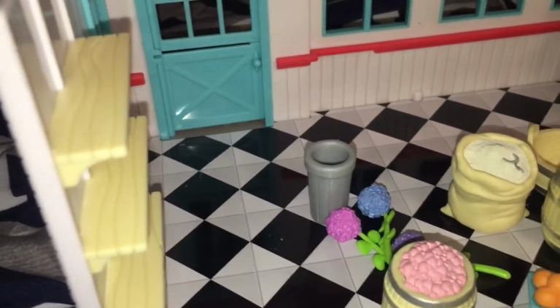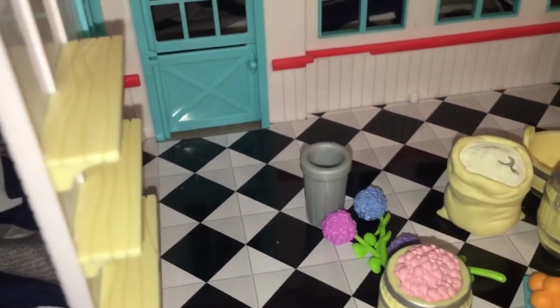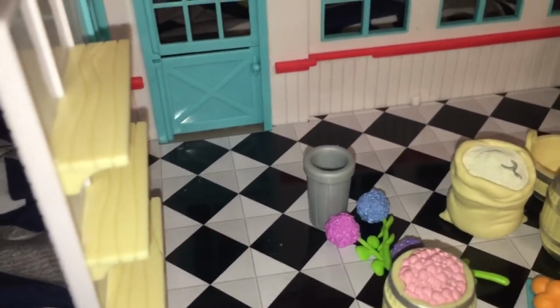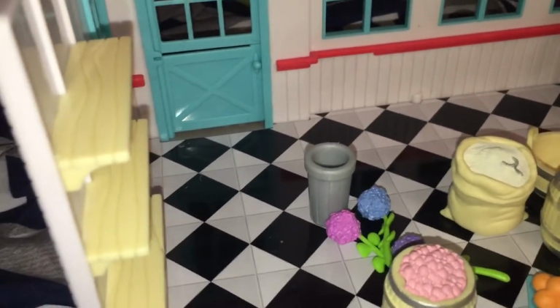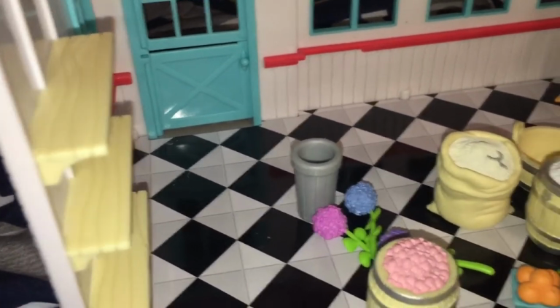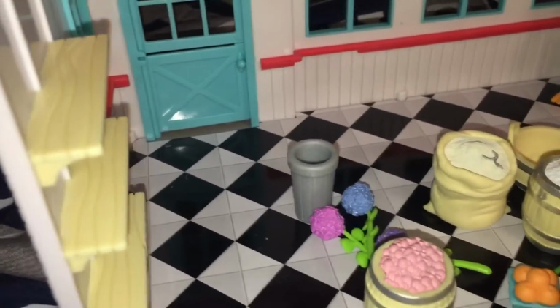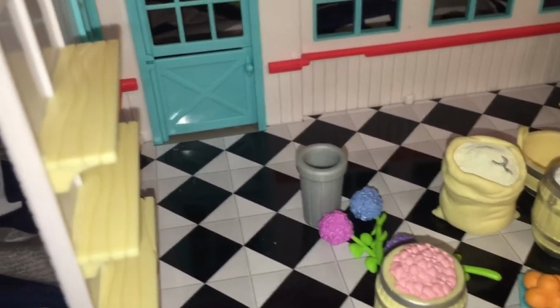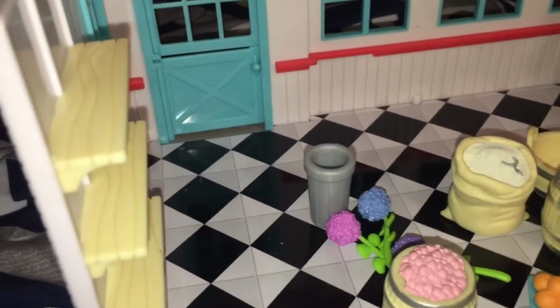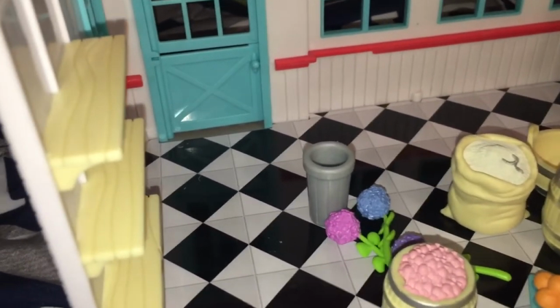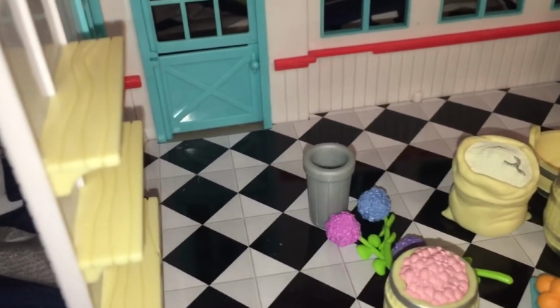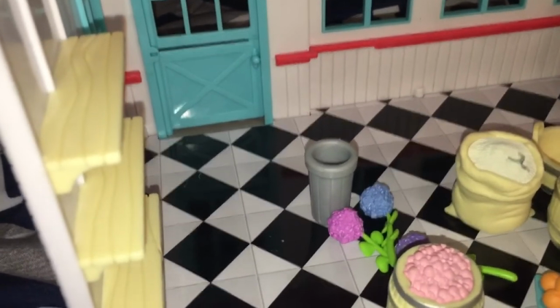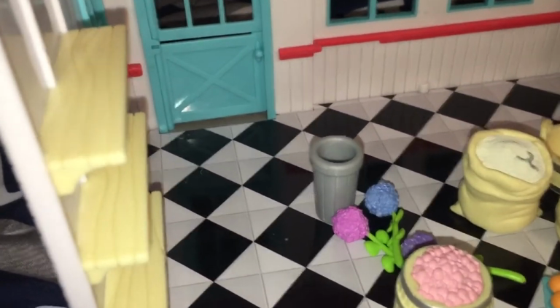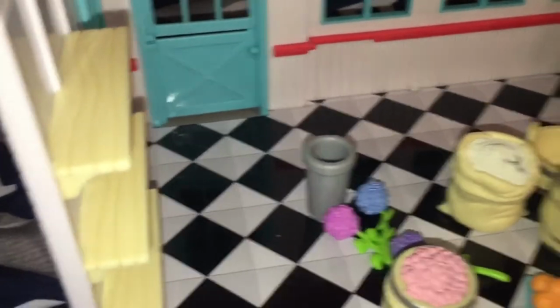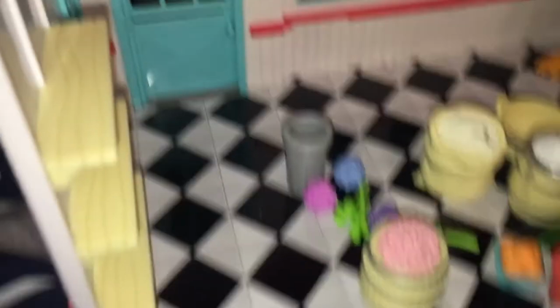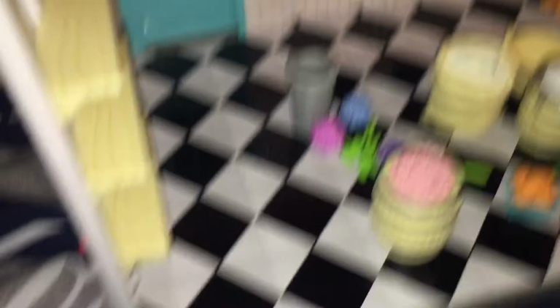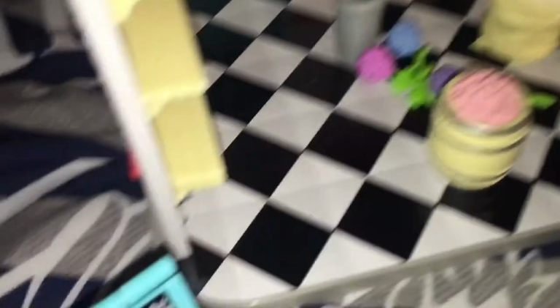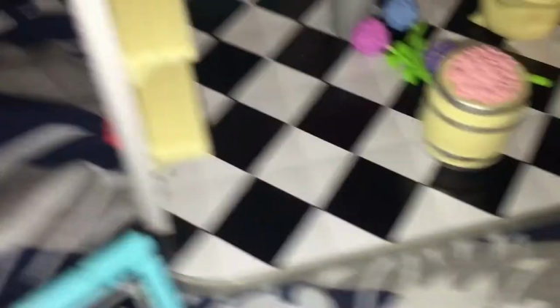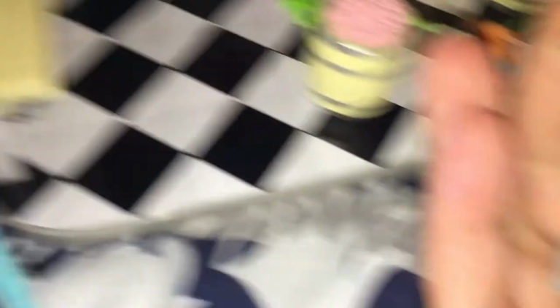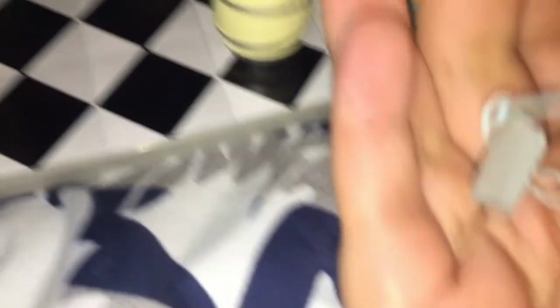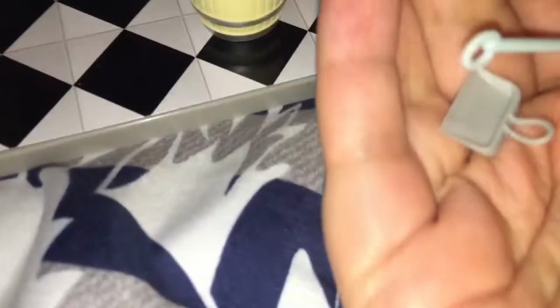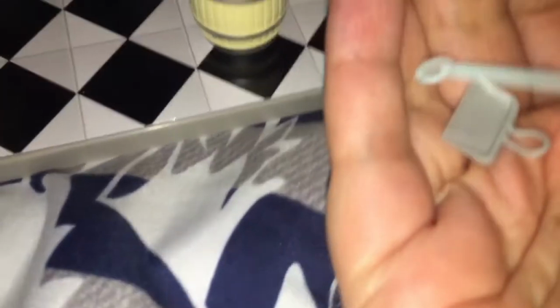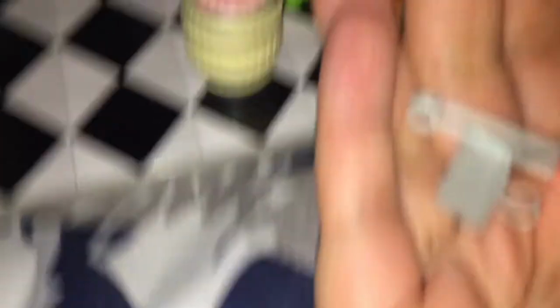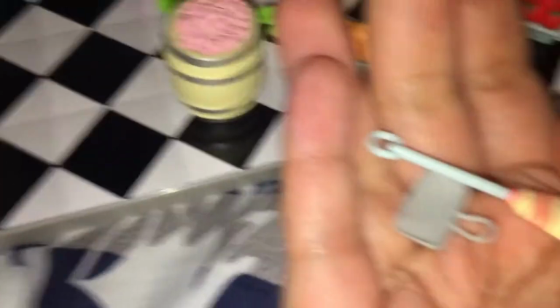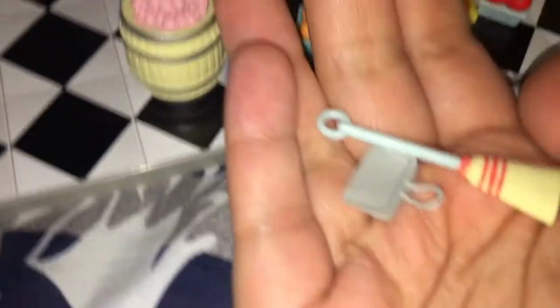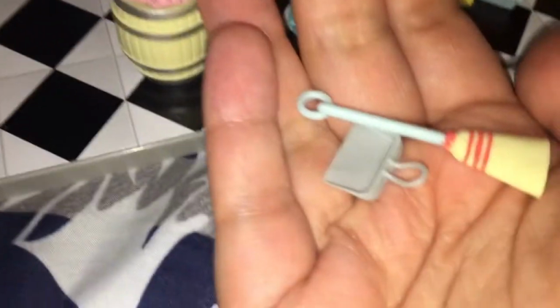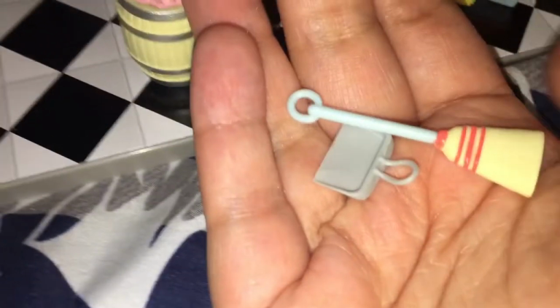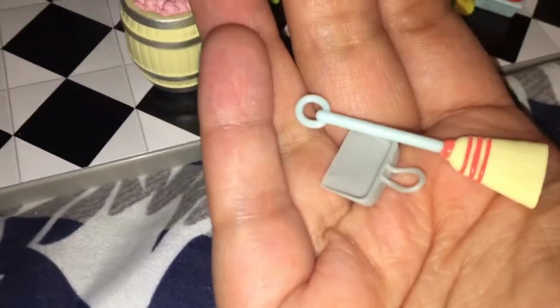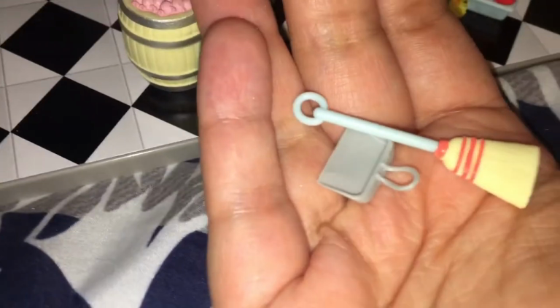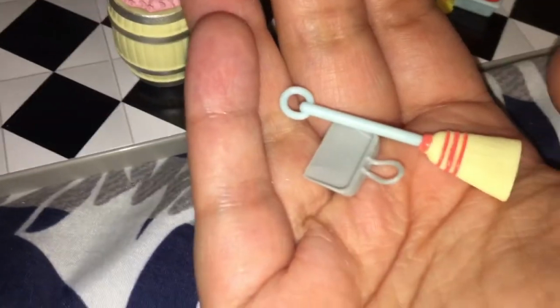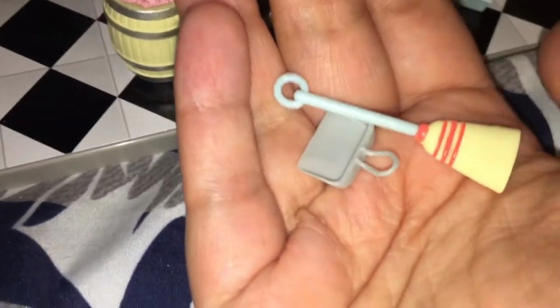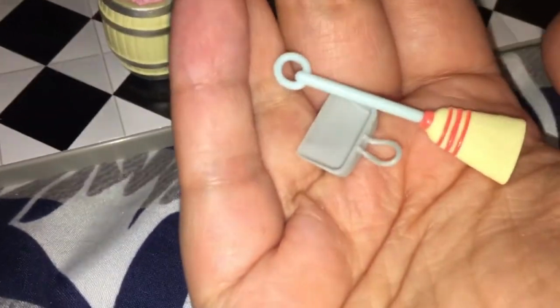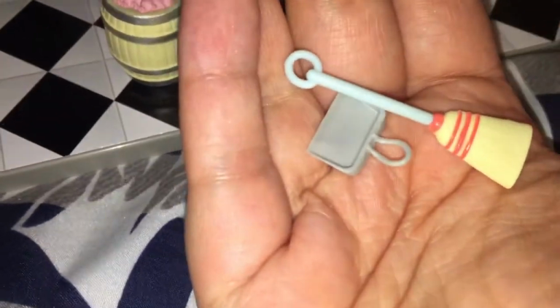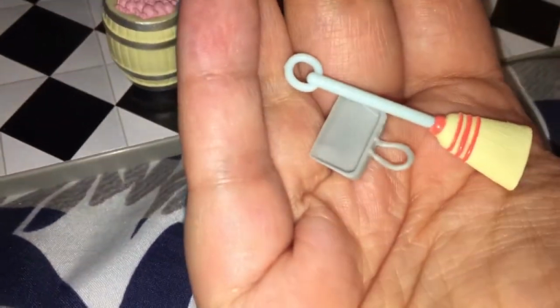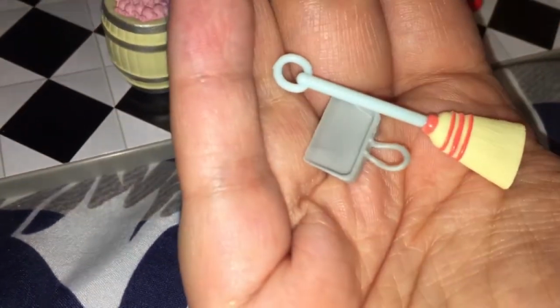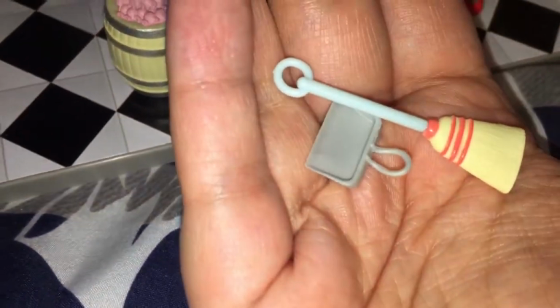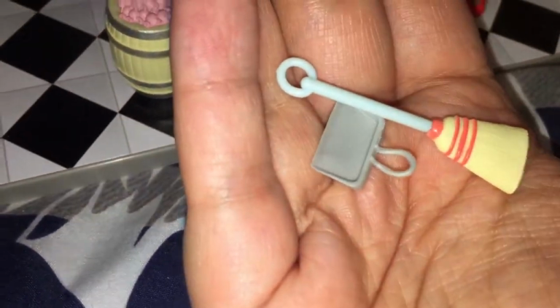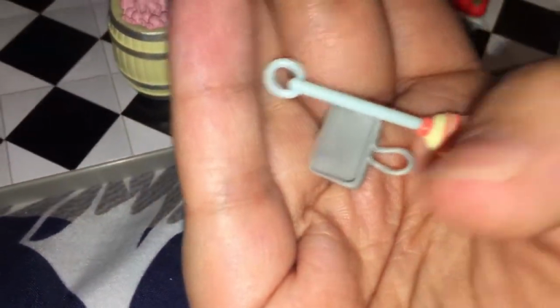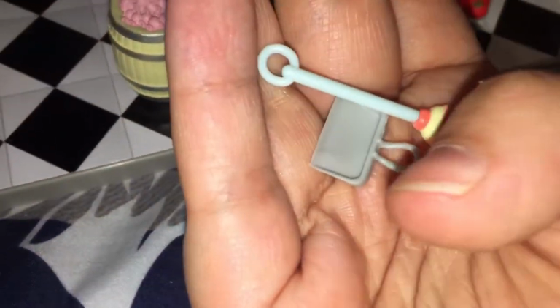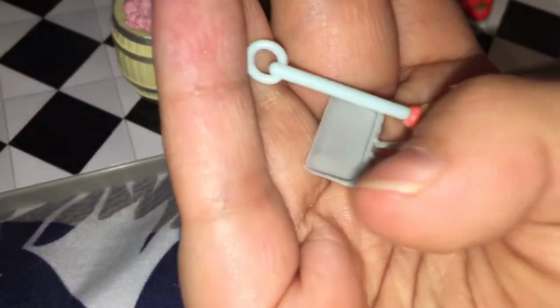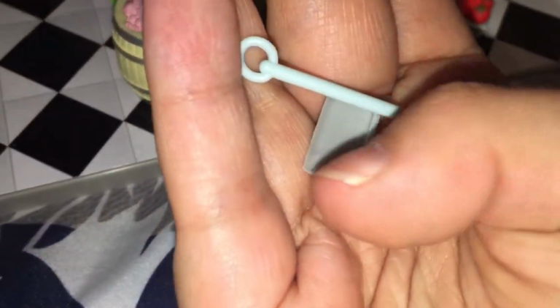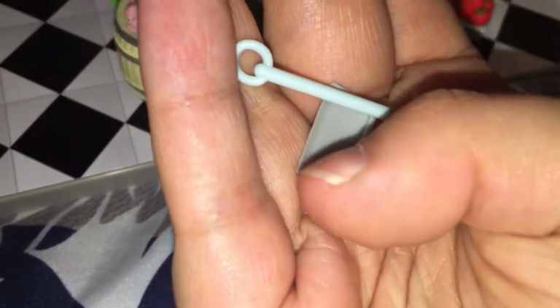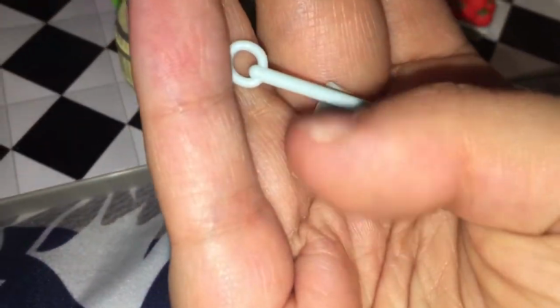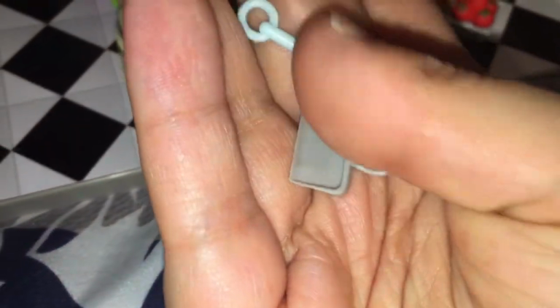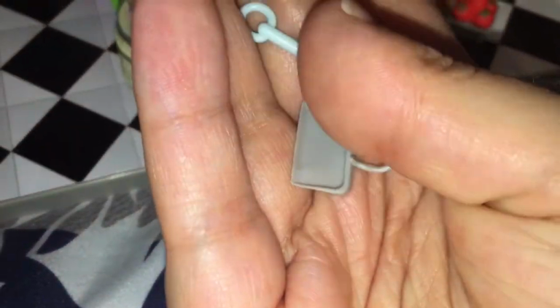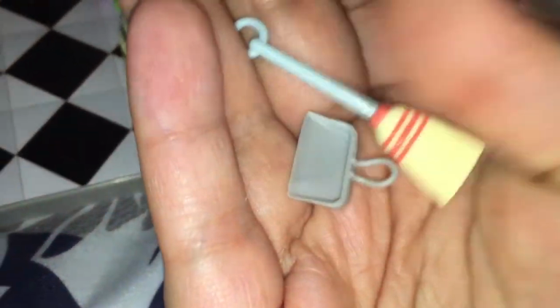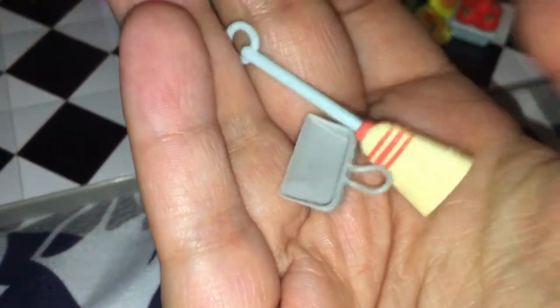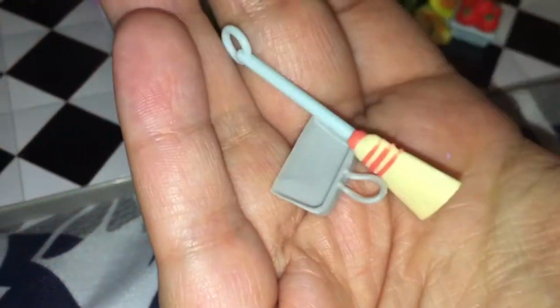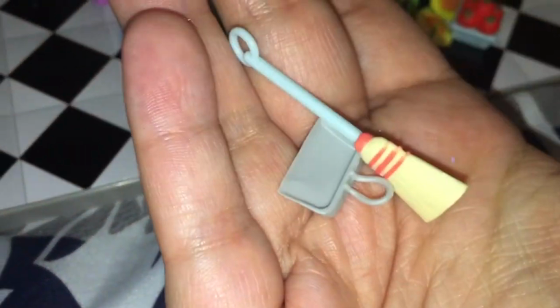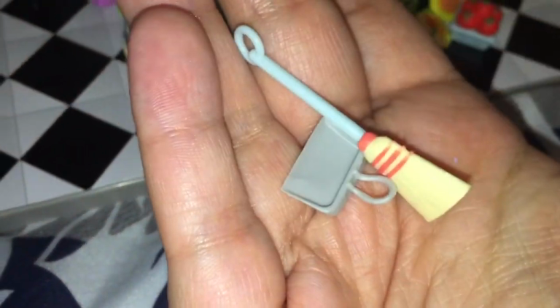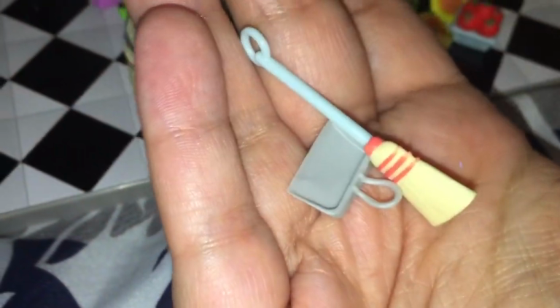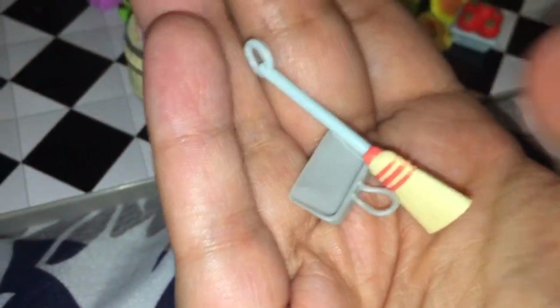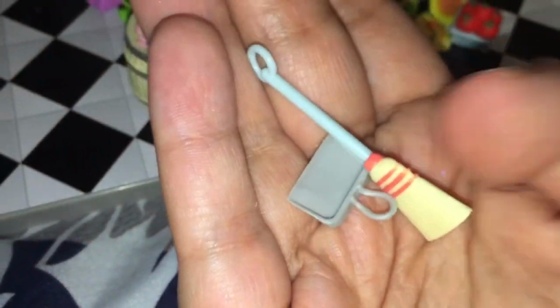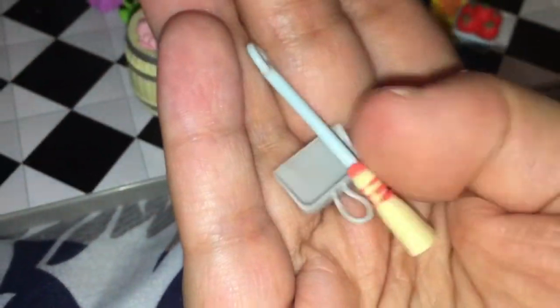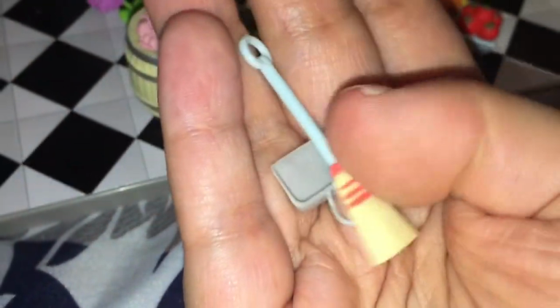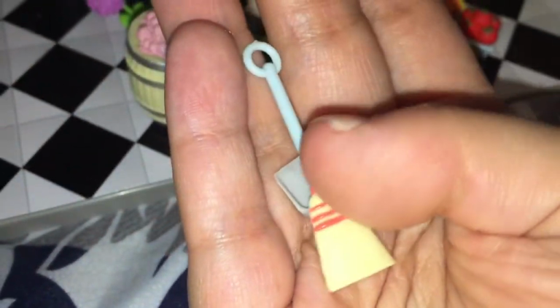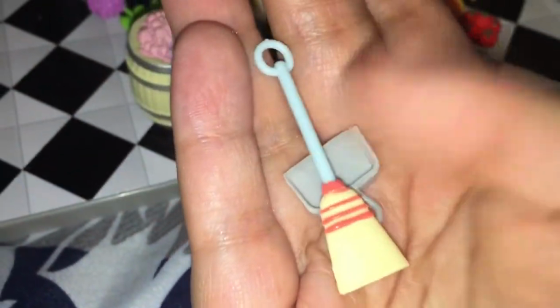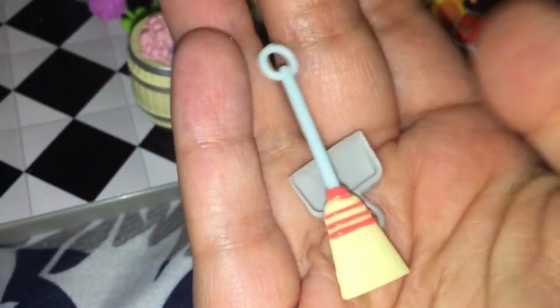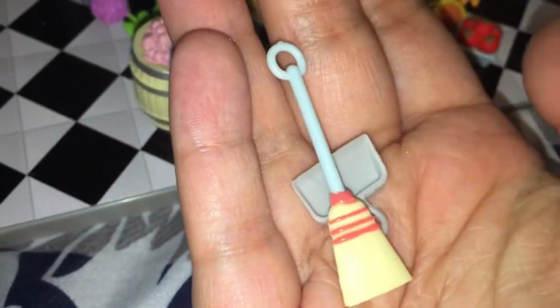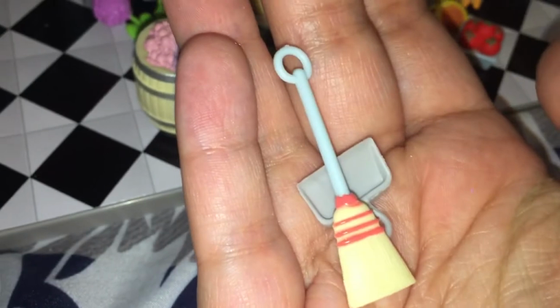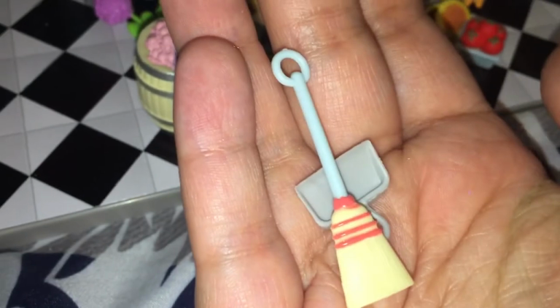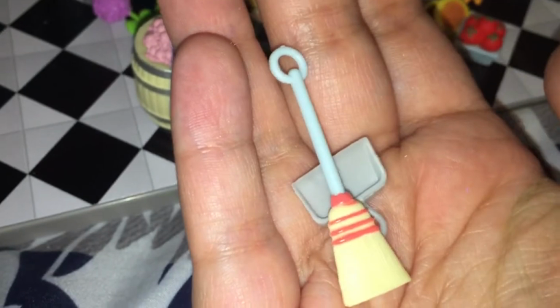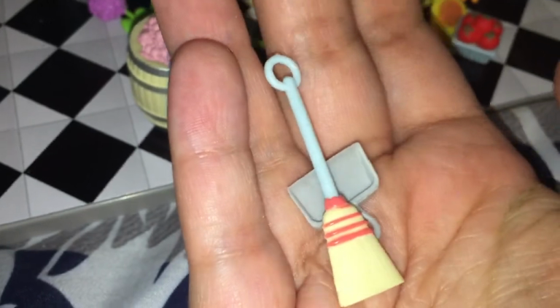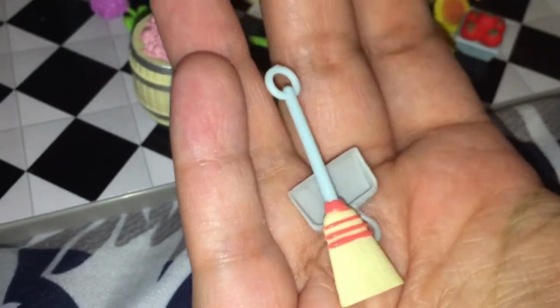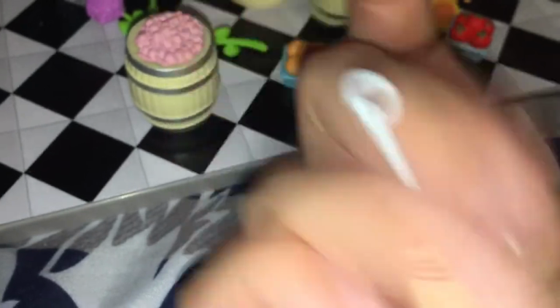We have a broom with a dustpan — that is adorable!